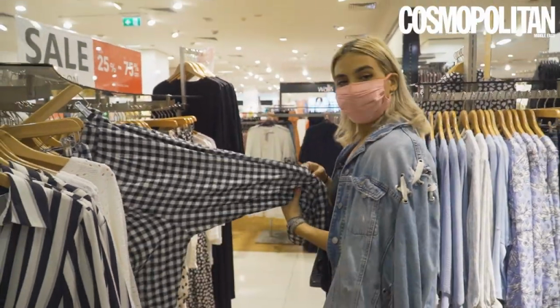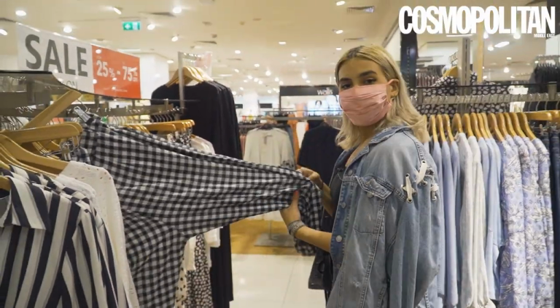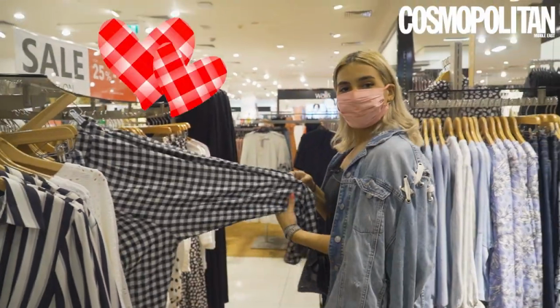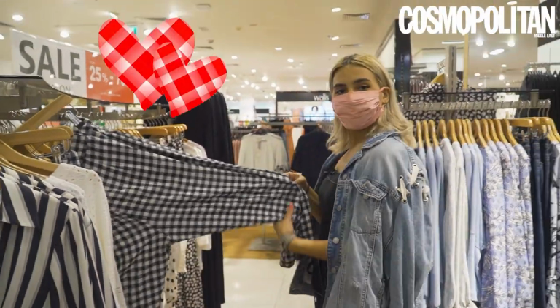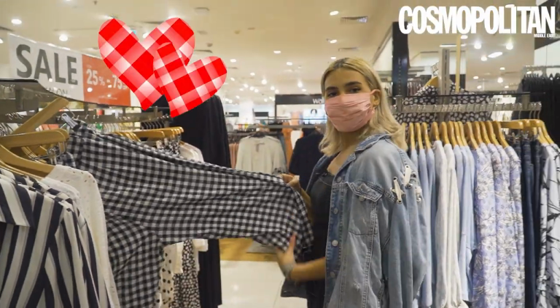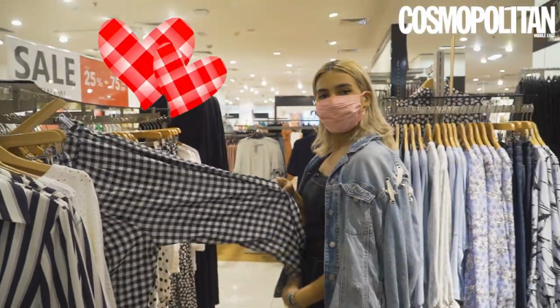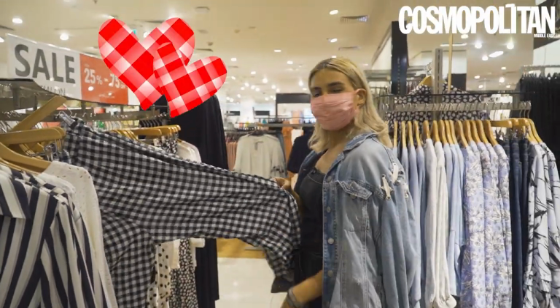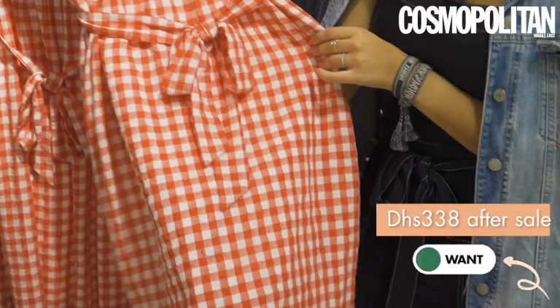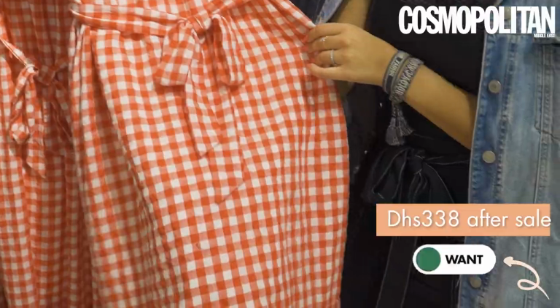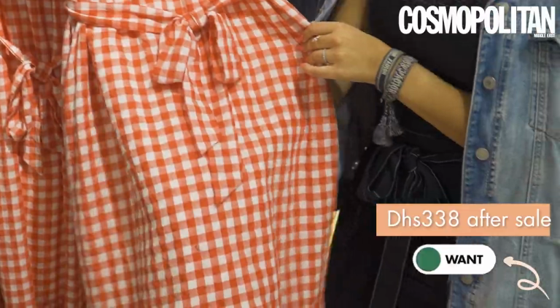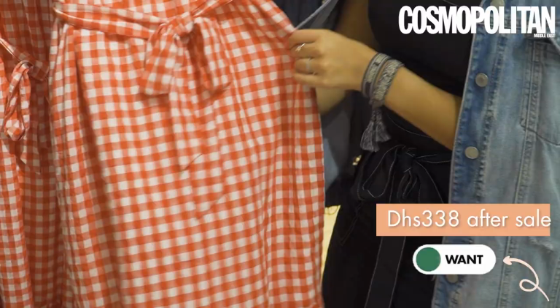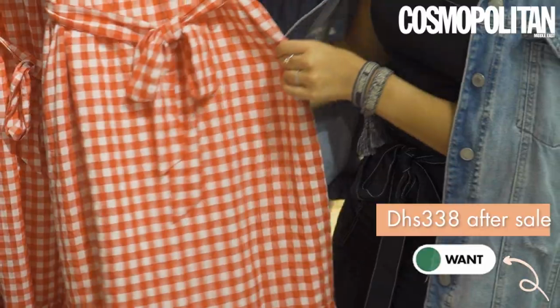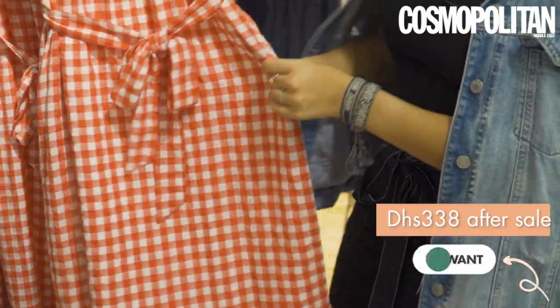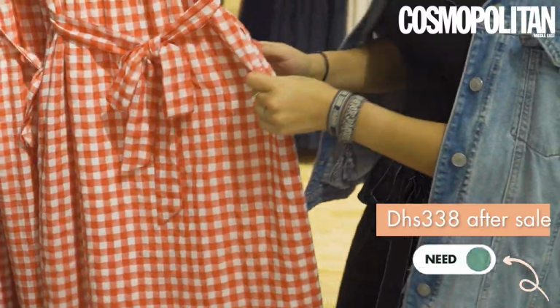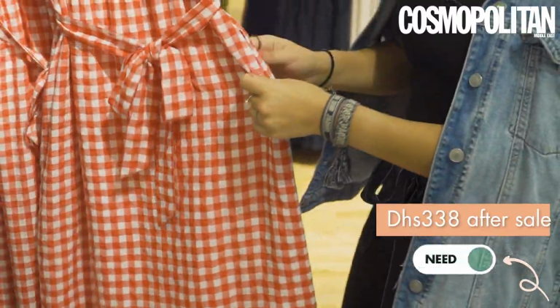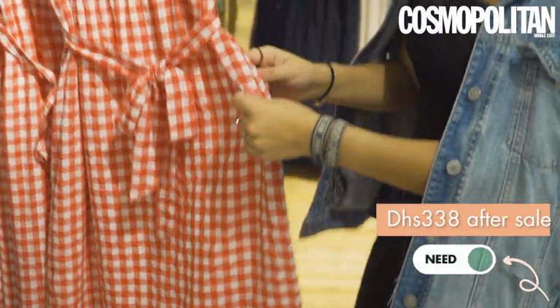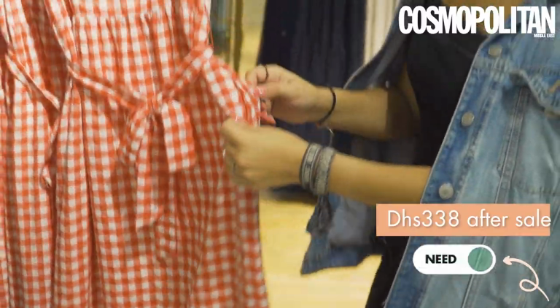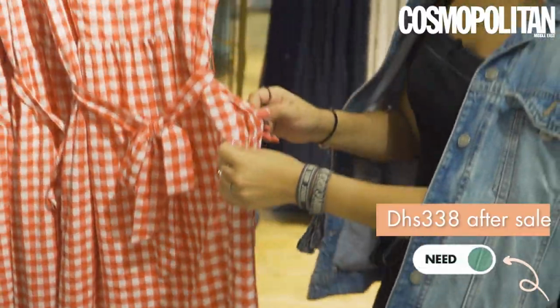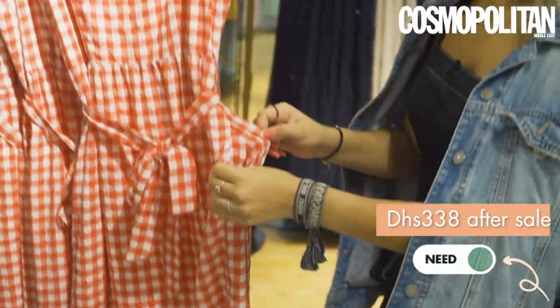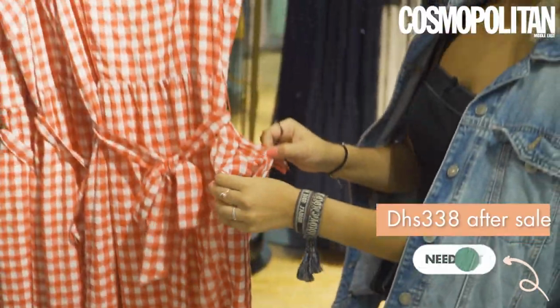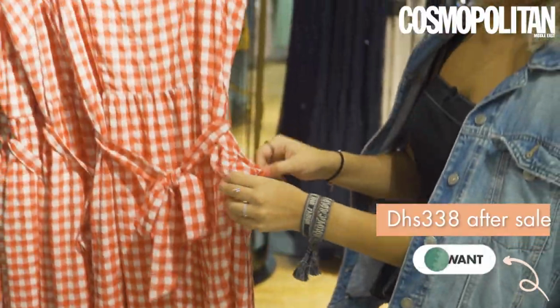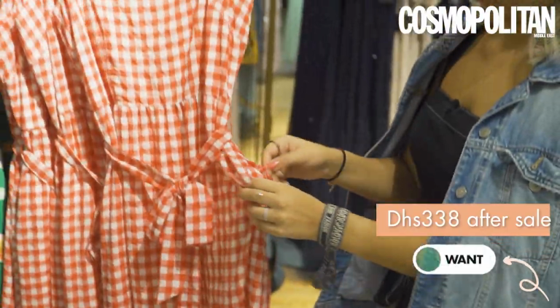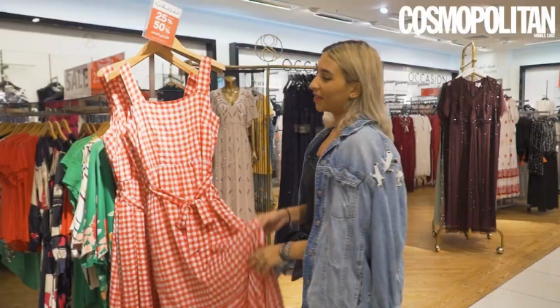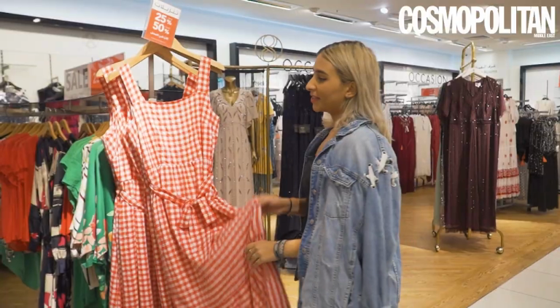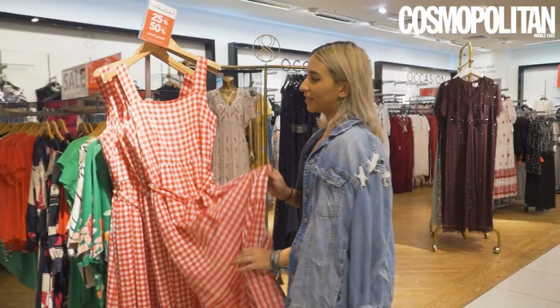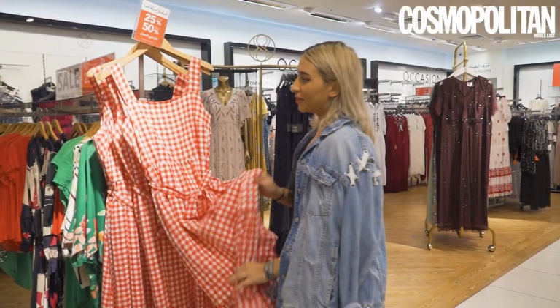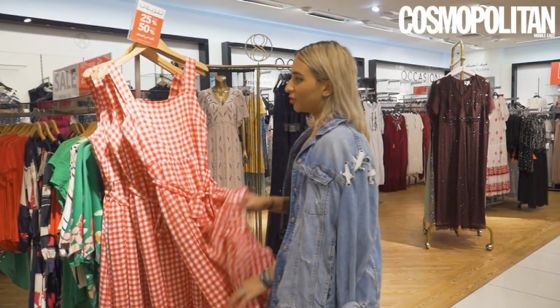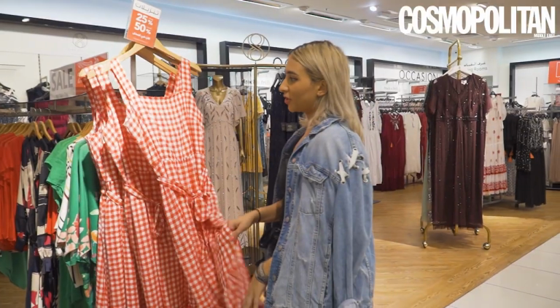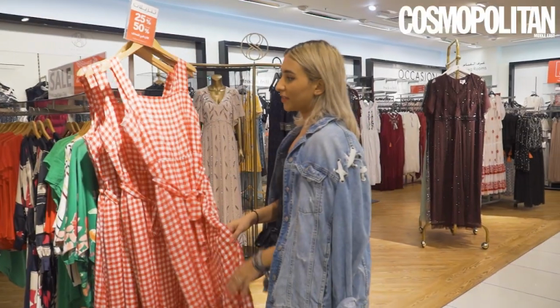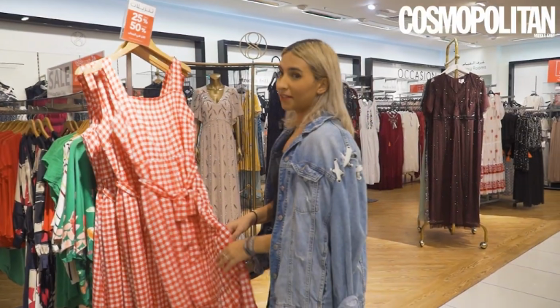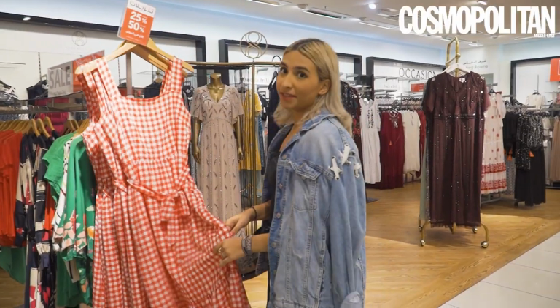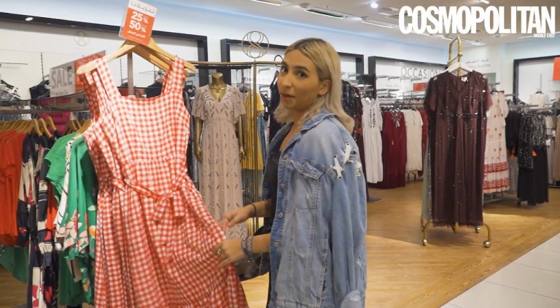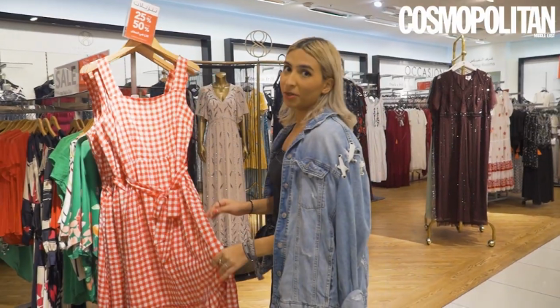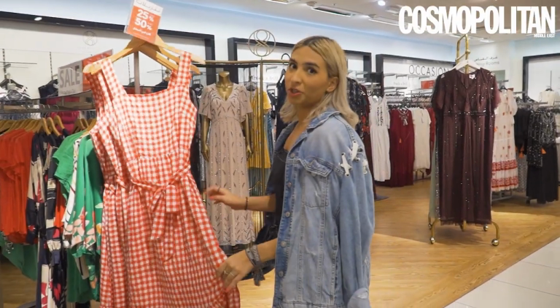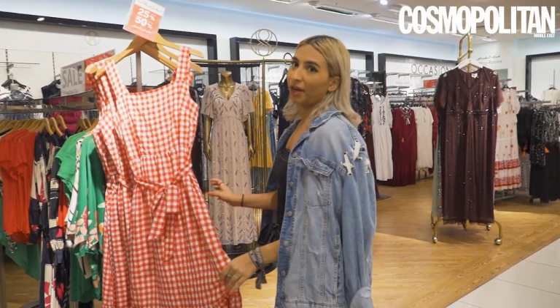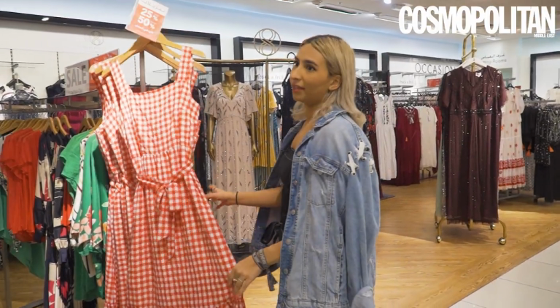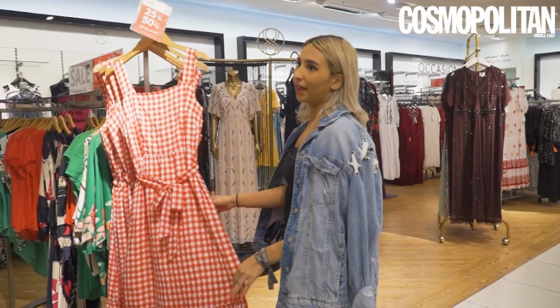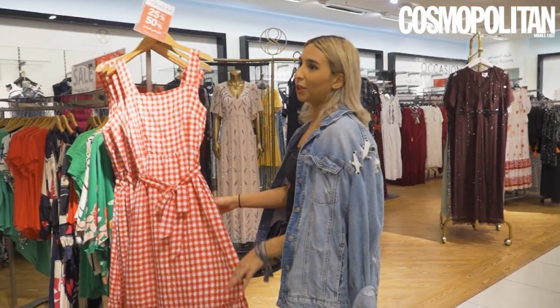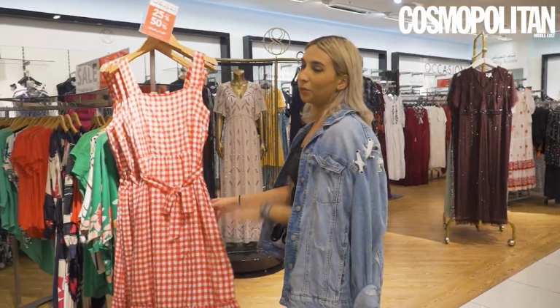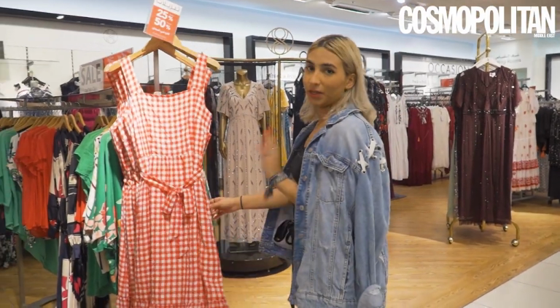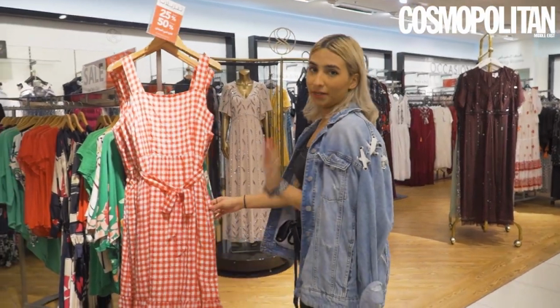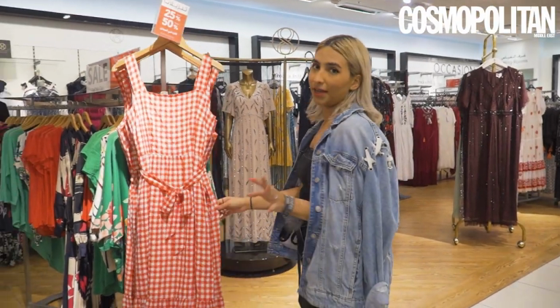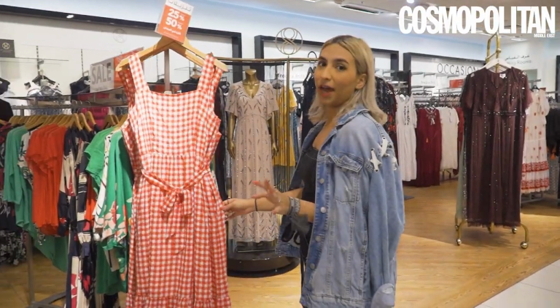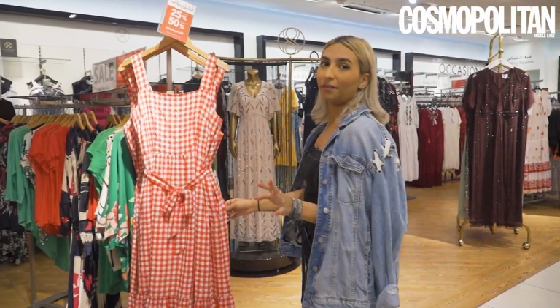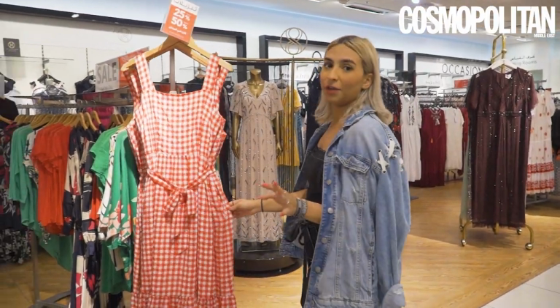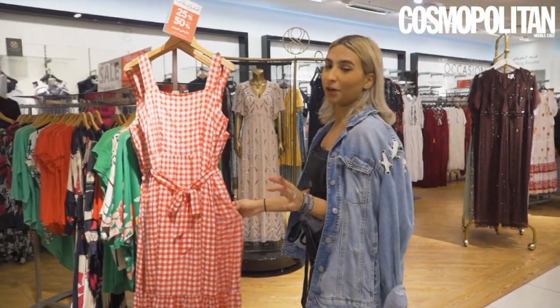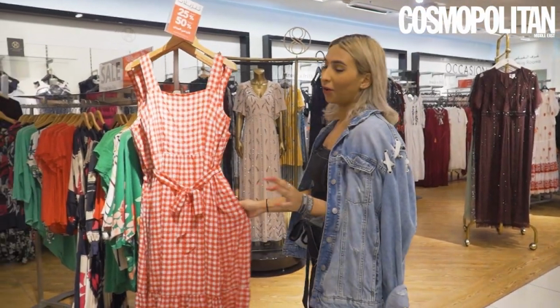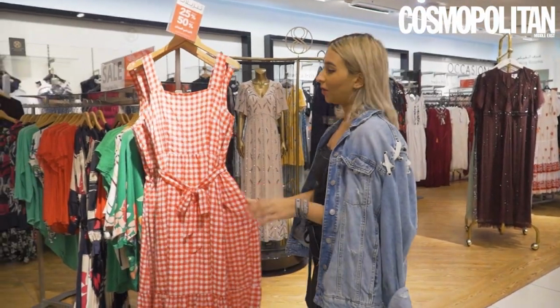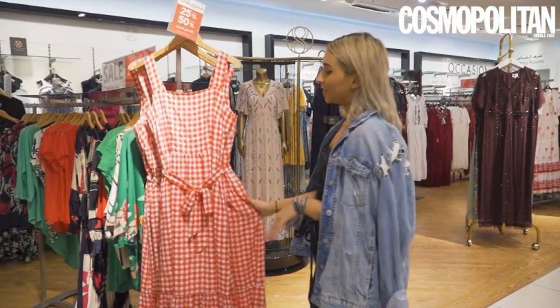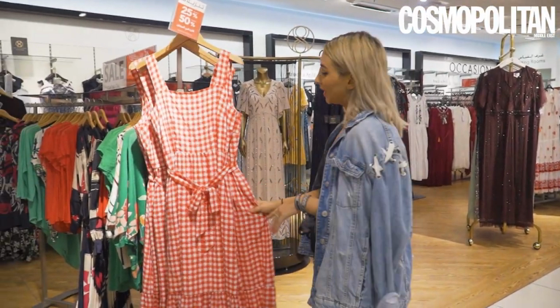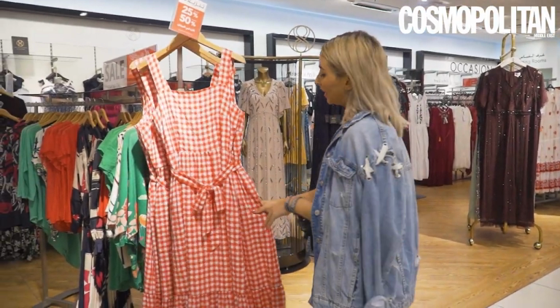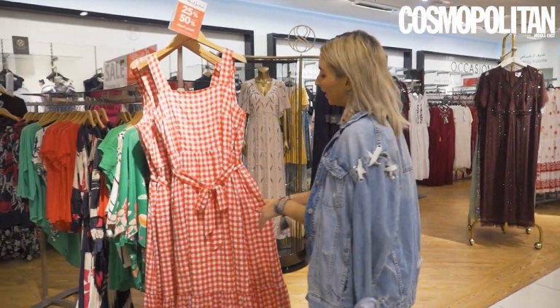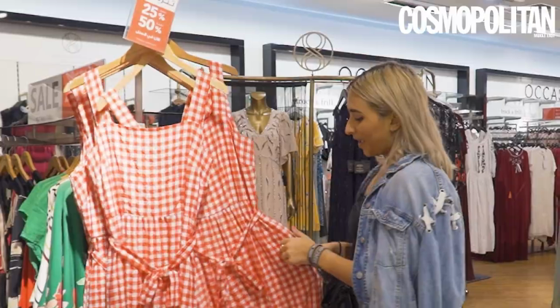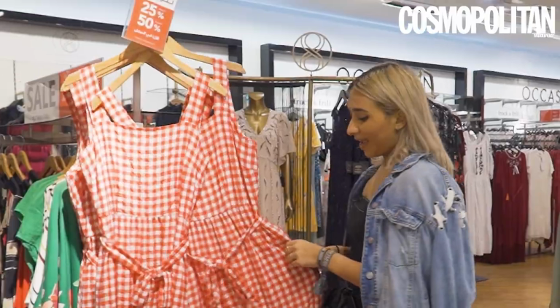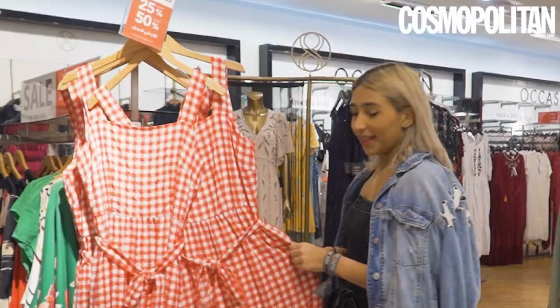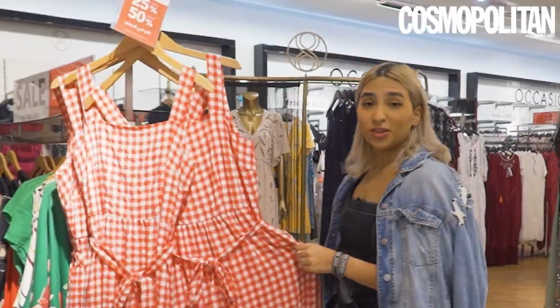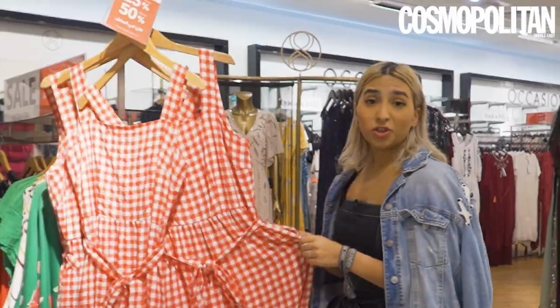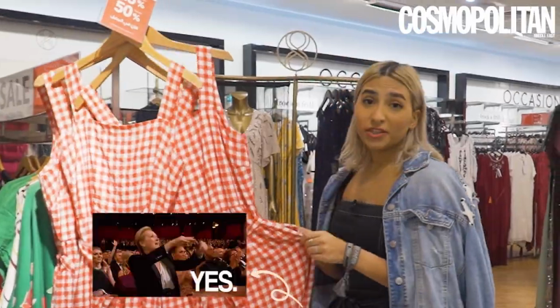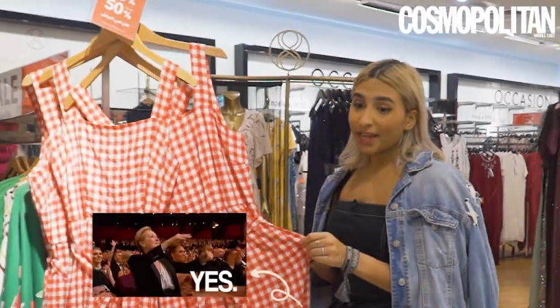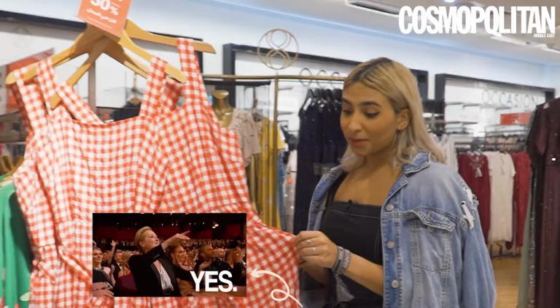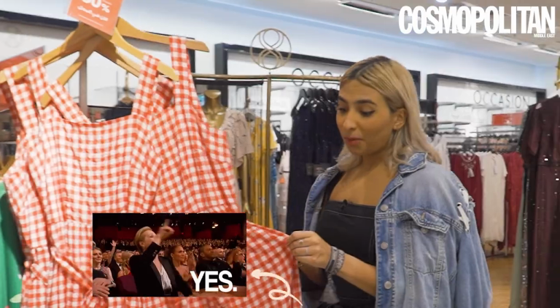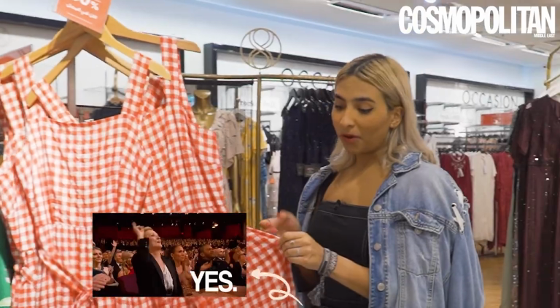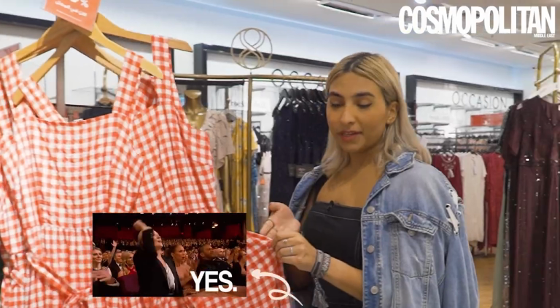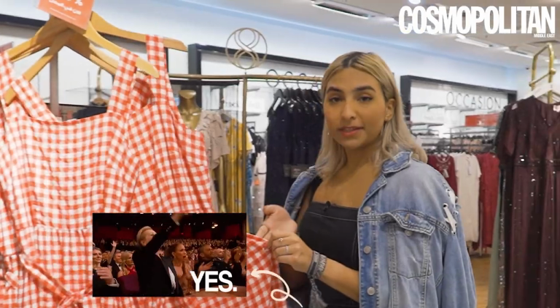Gingham! I'm picking out gingham stuff because it's just the summer trend that you need to have in your closet — and this dress has pockets.